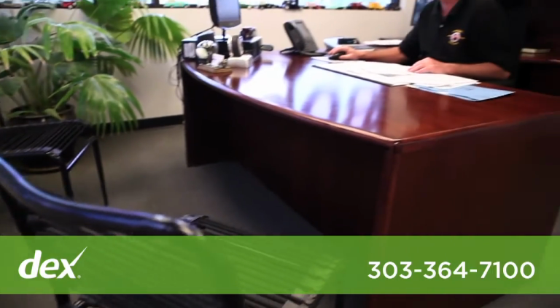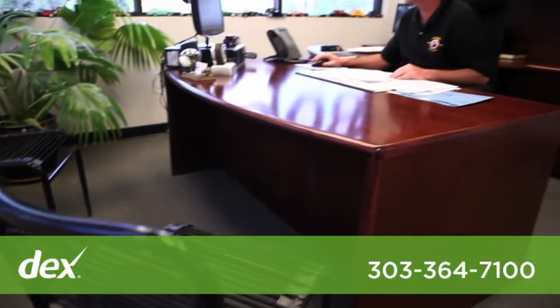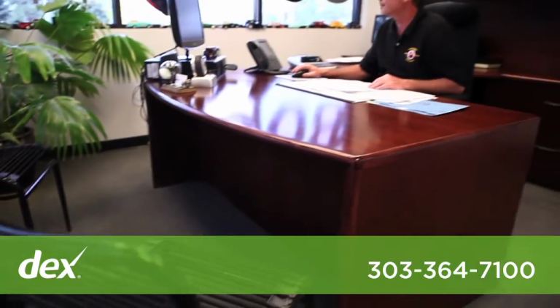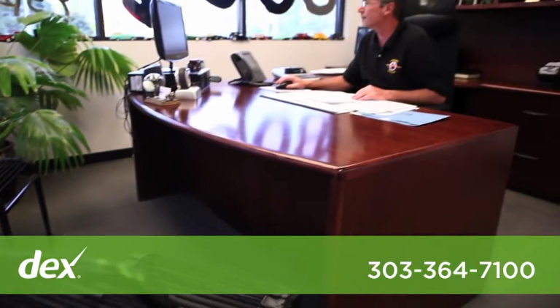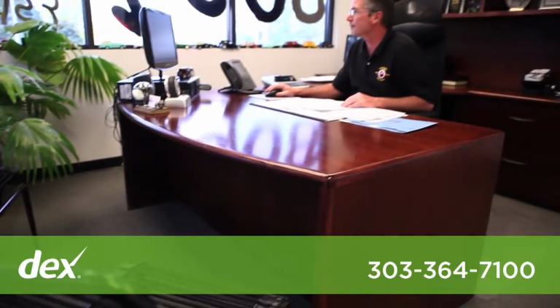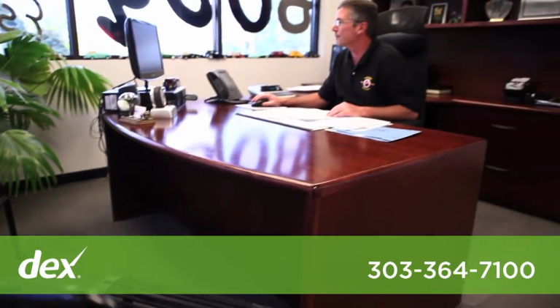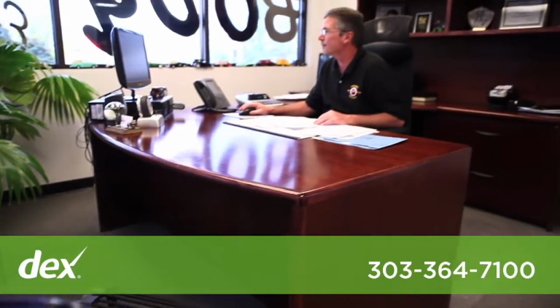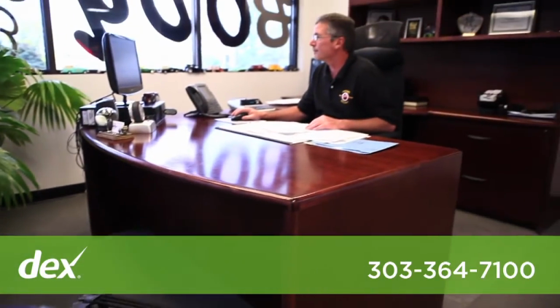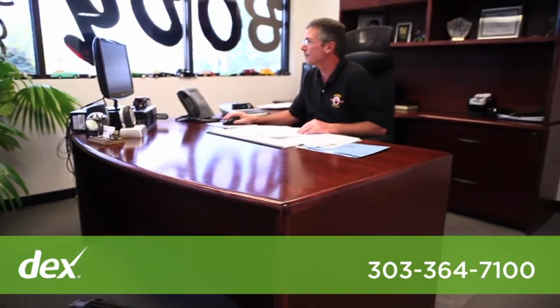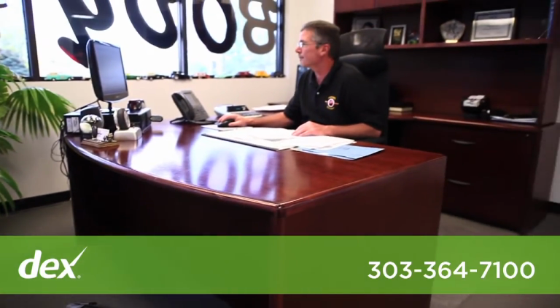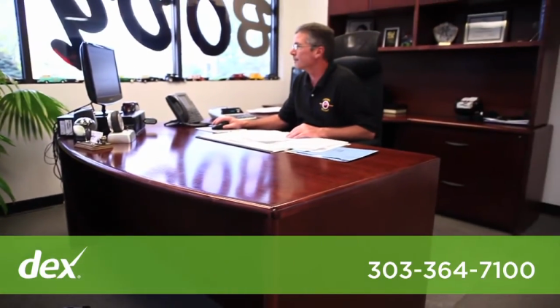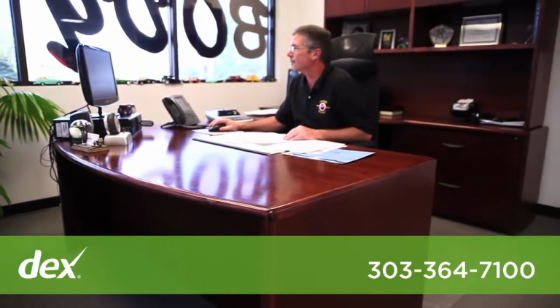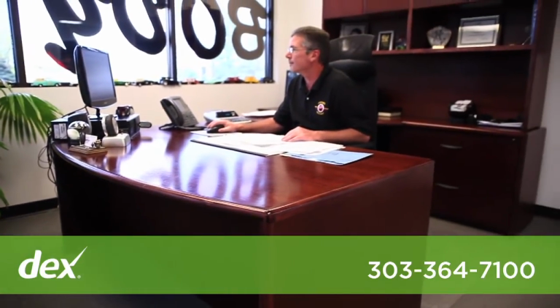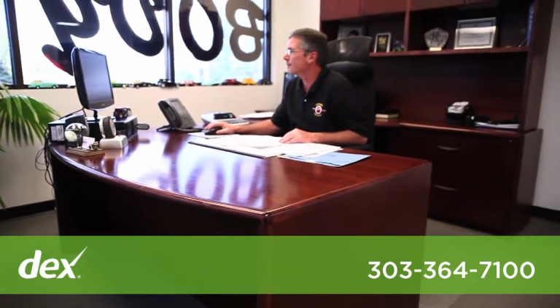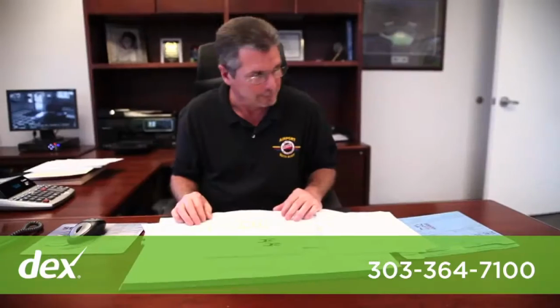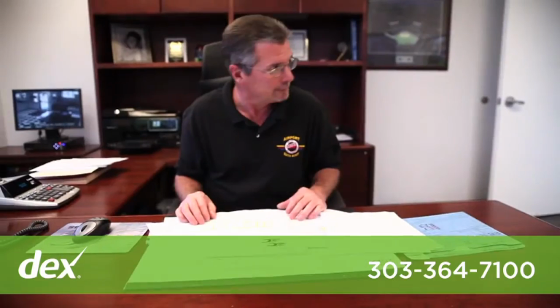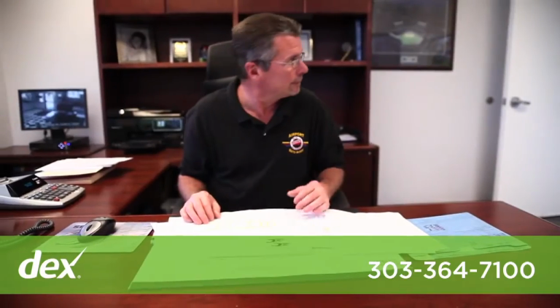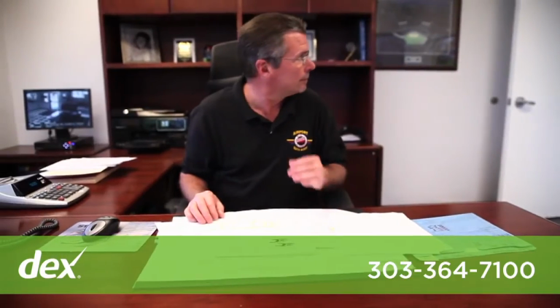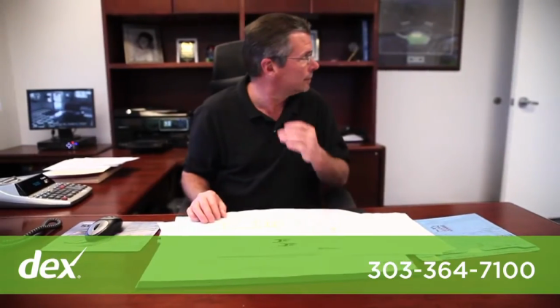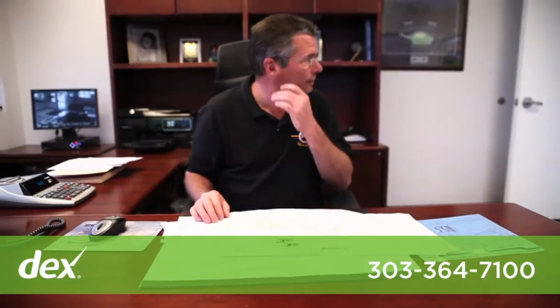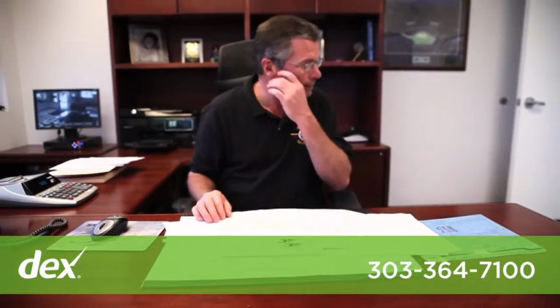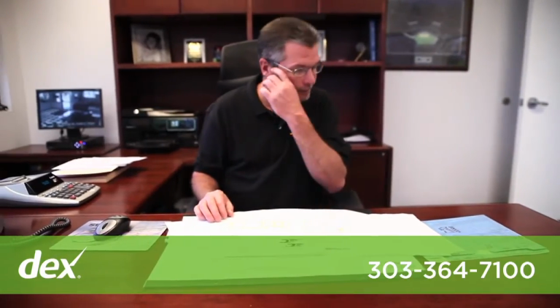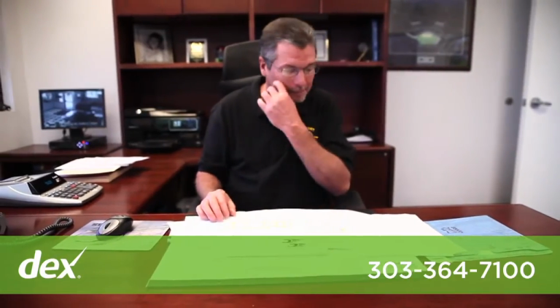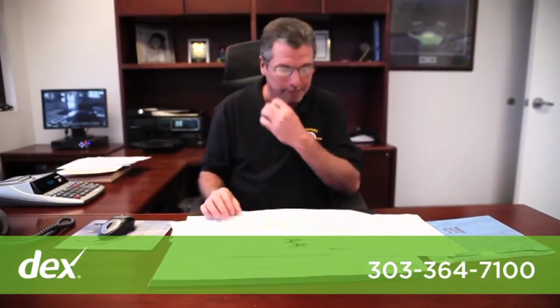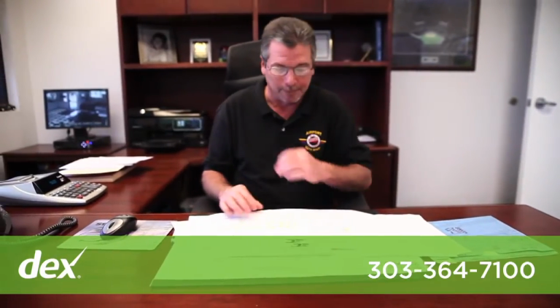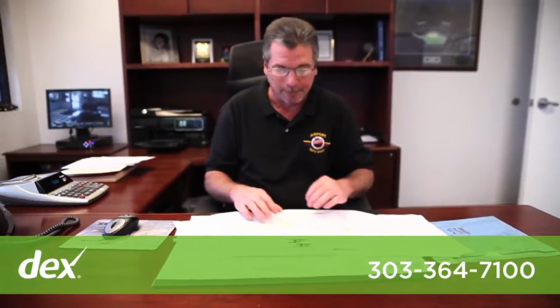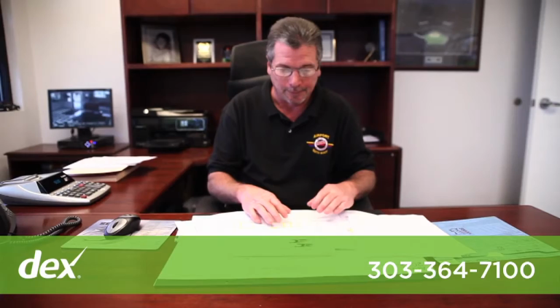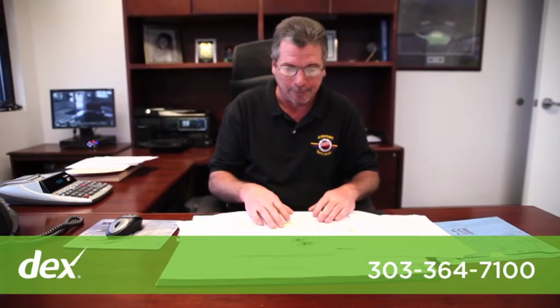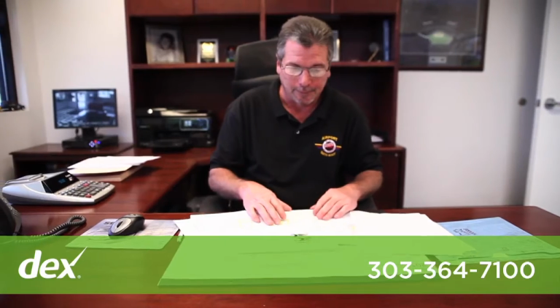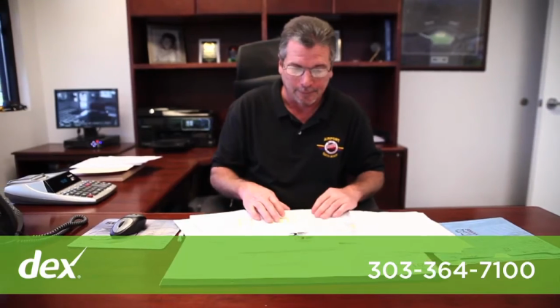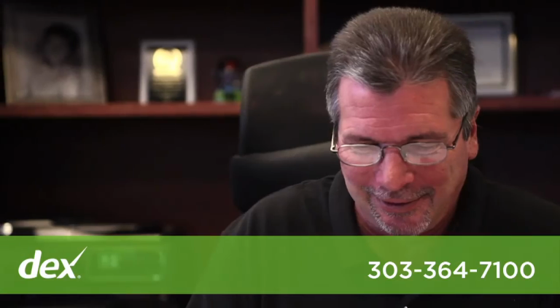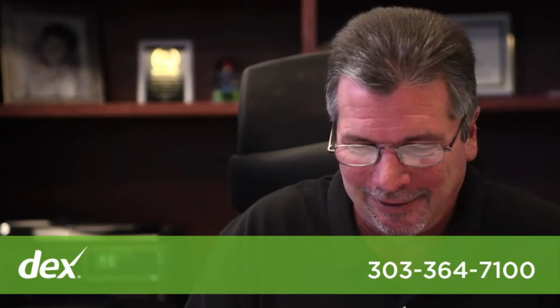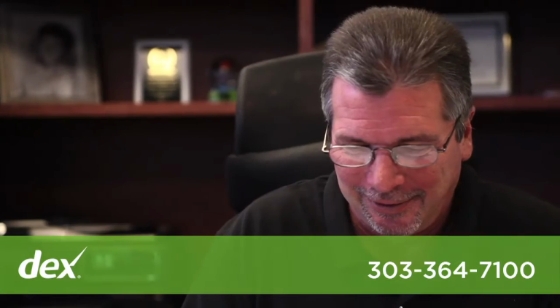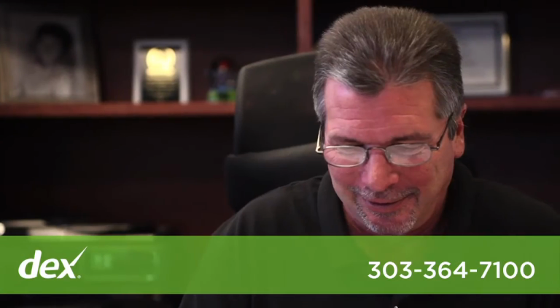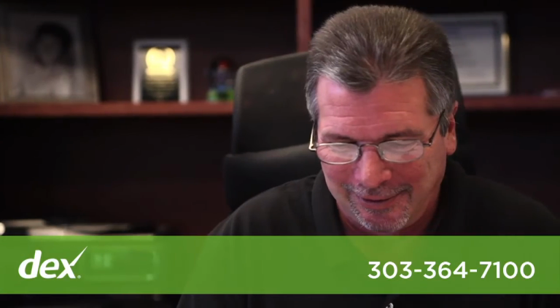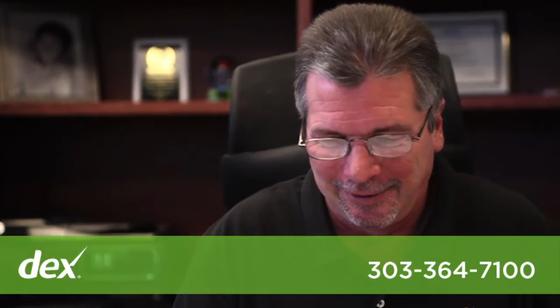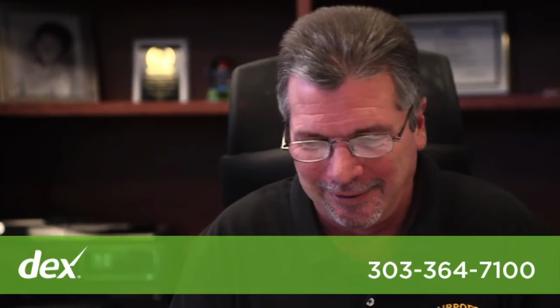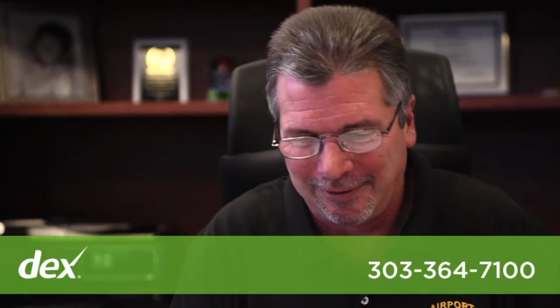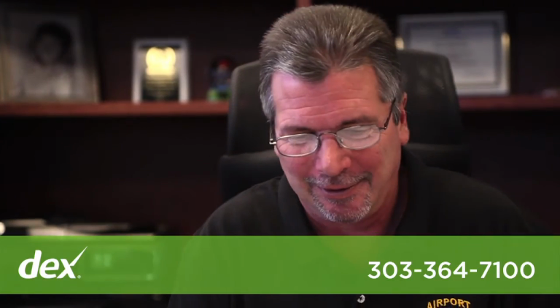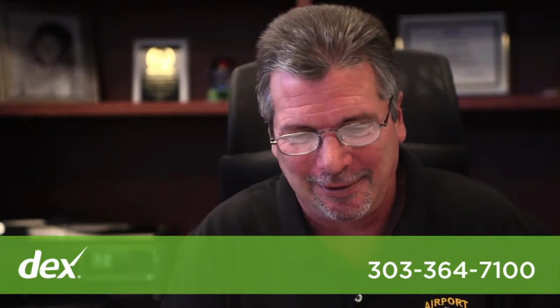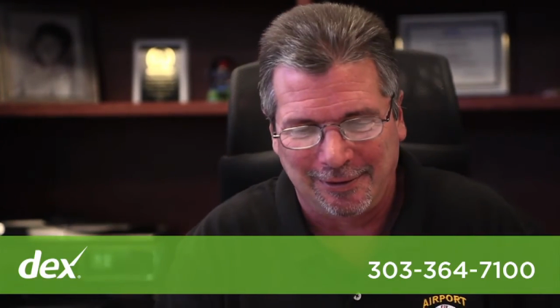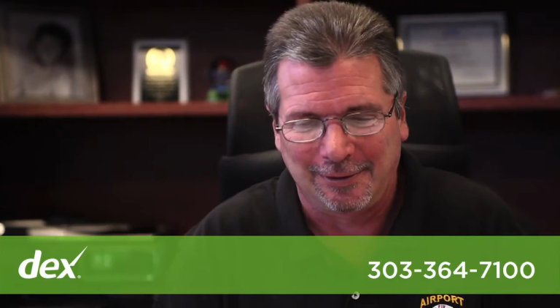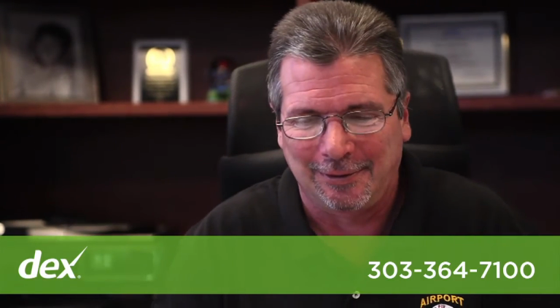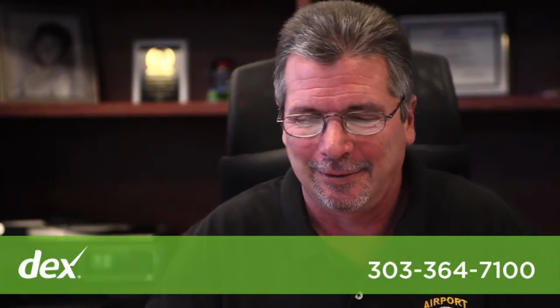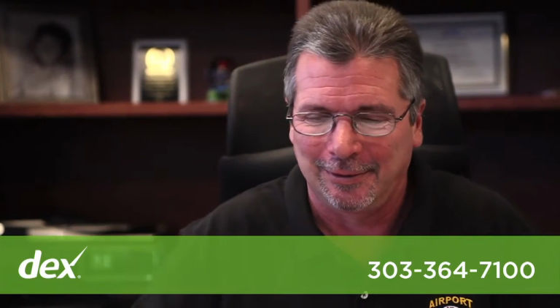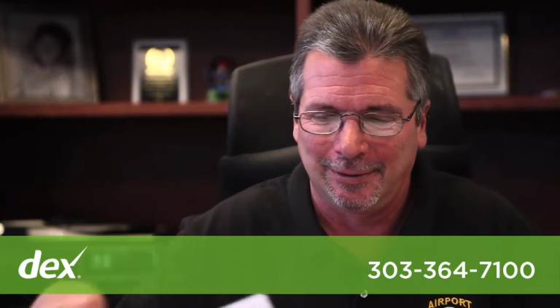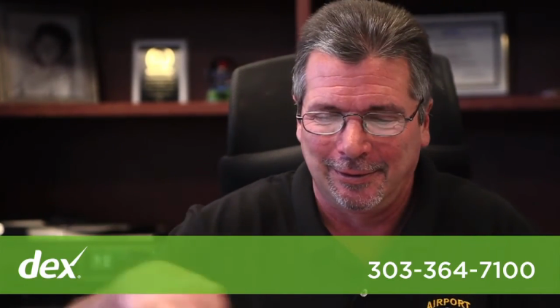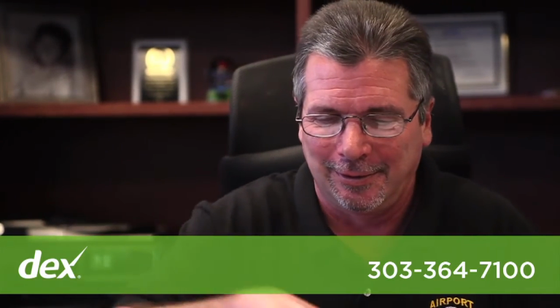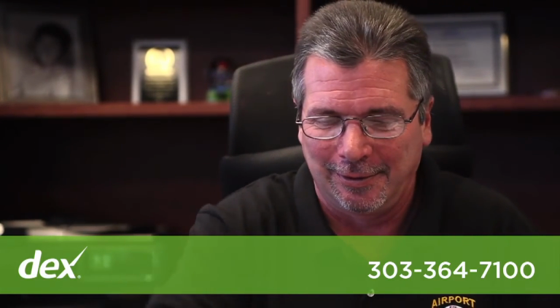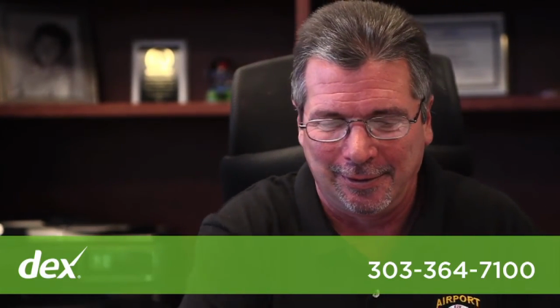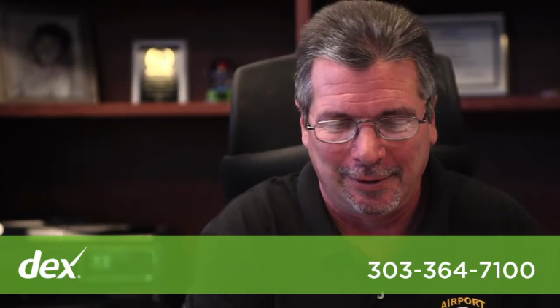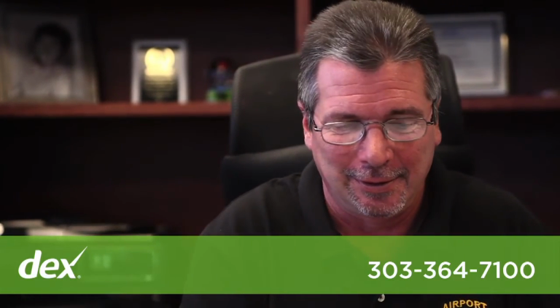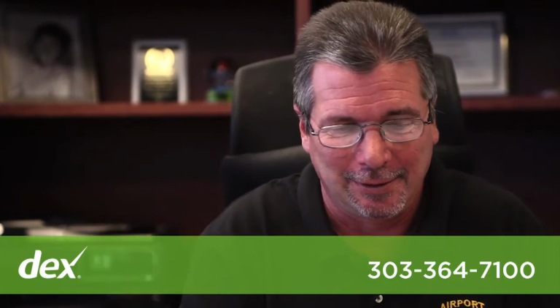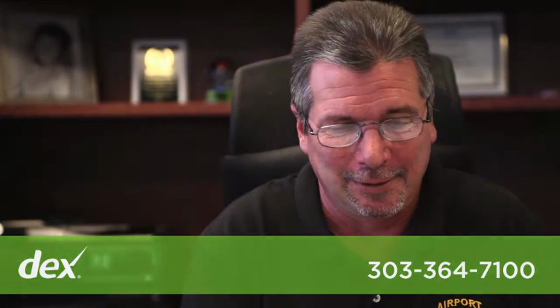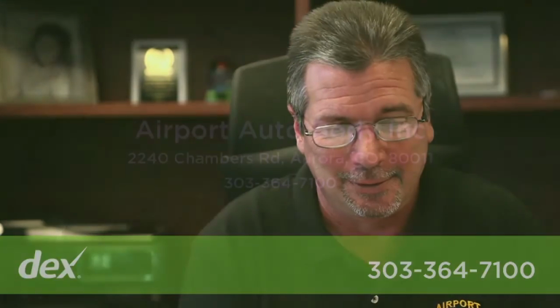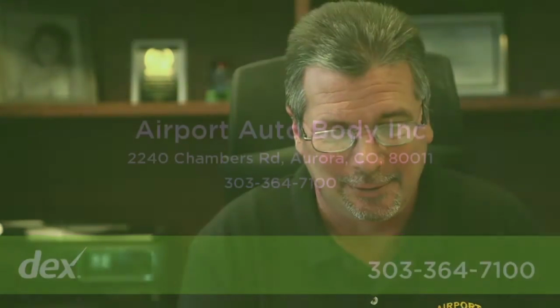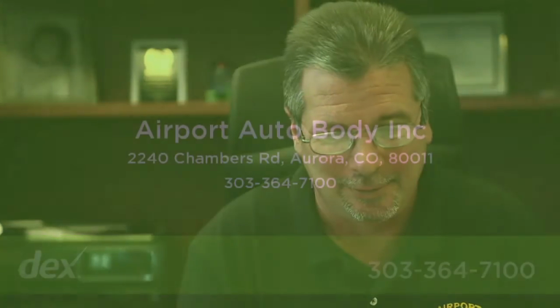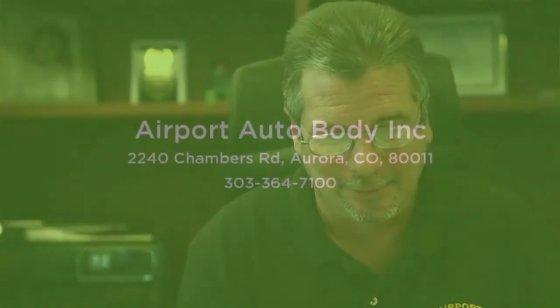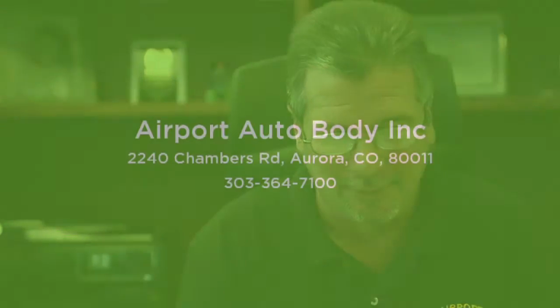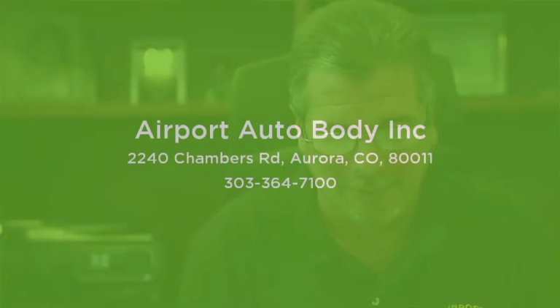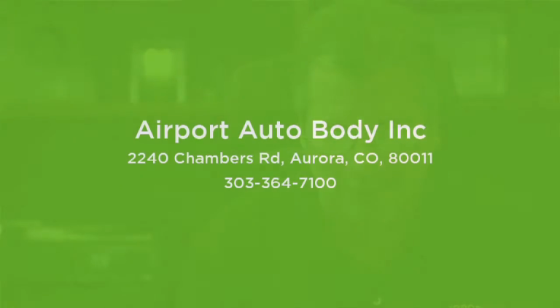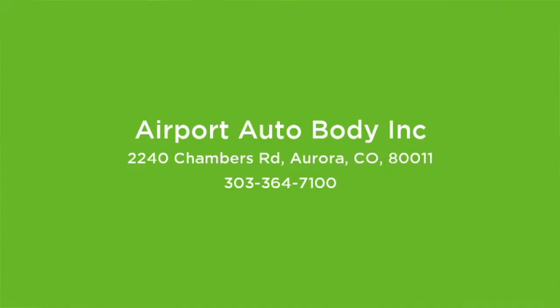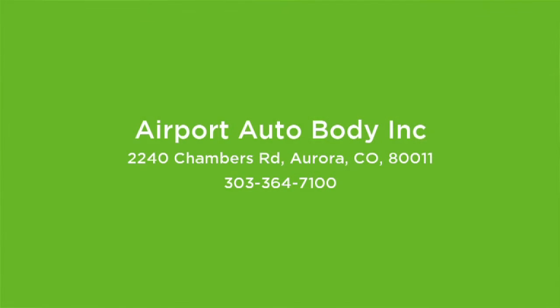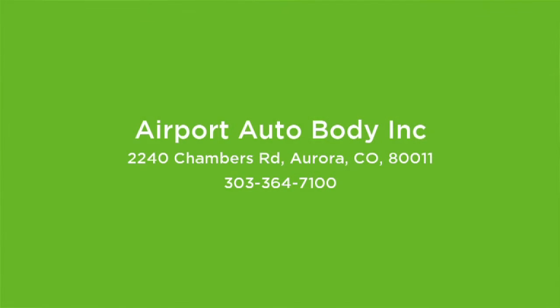Everything we do carries a lifetime warranty as long as the customer owns the vehicle, so come give us a try and we'd love to see you.